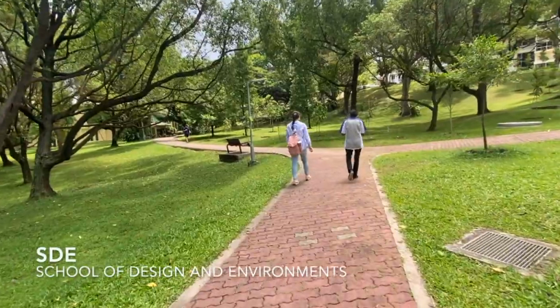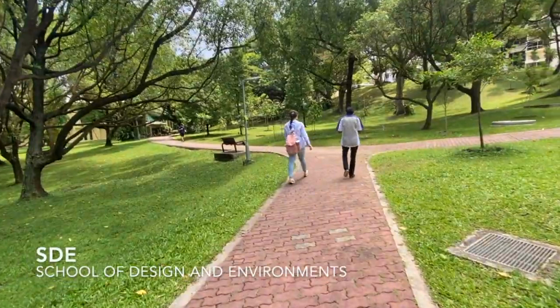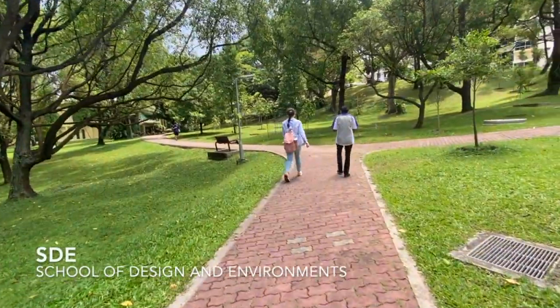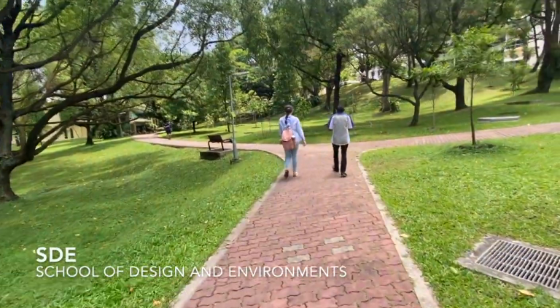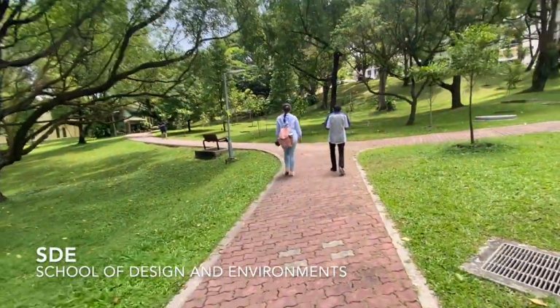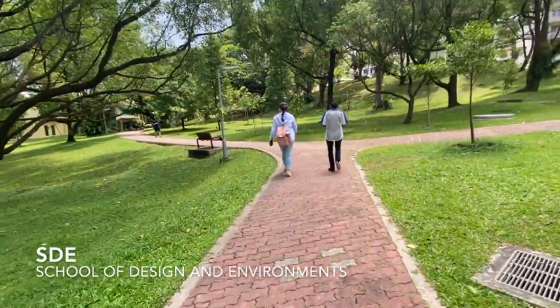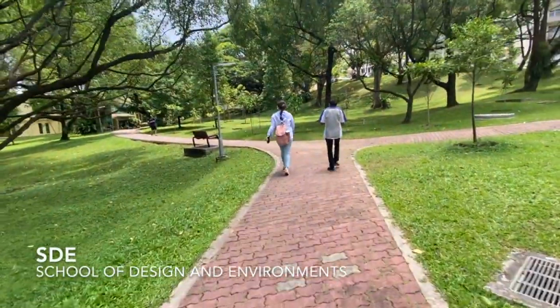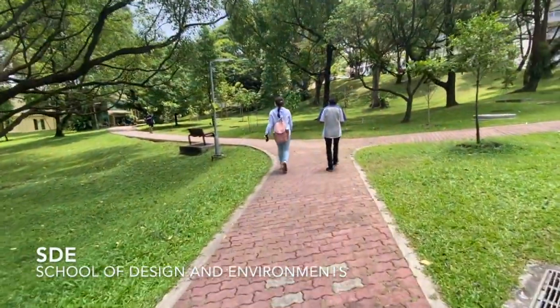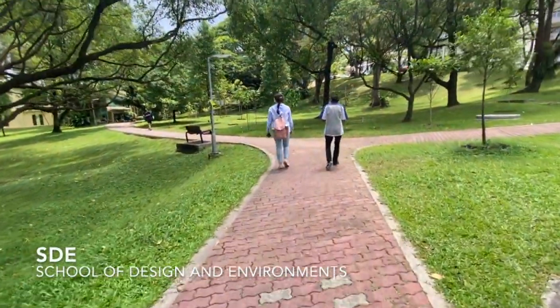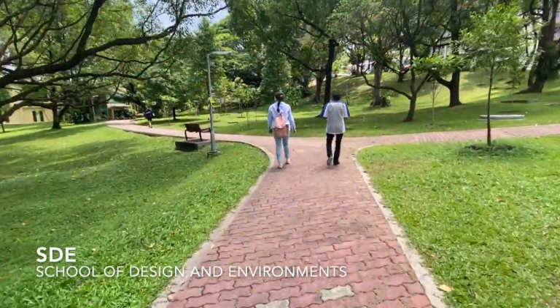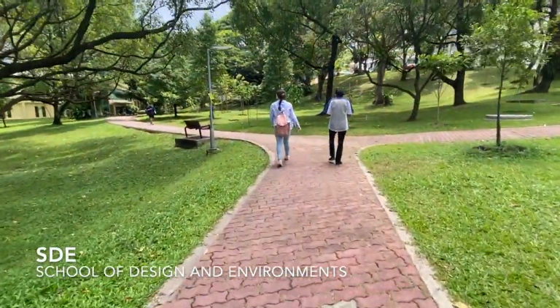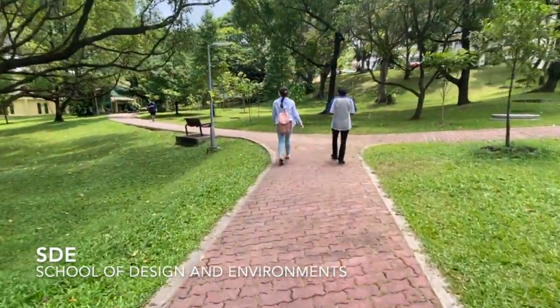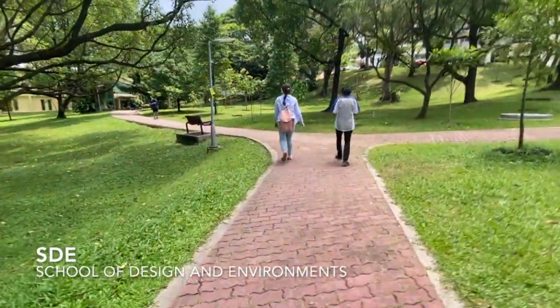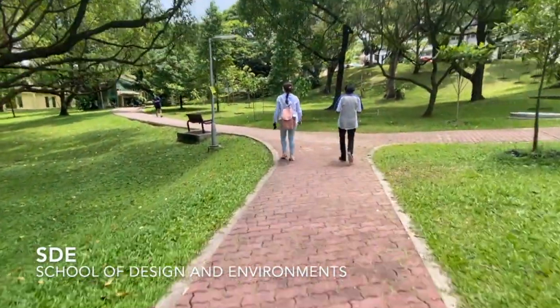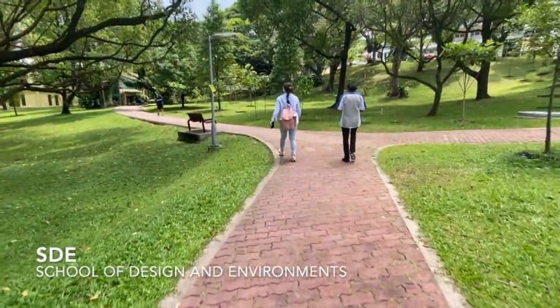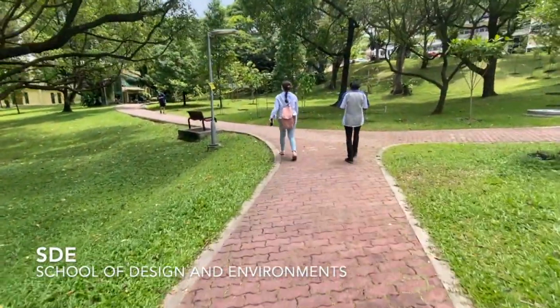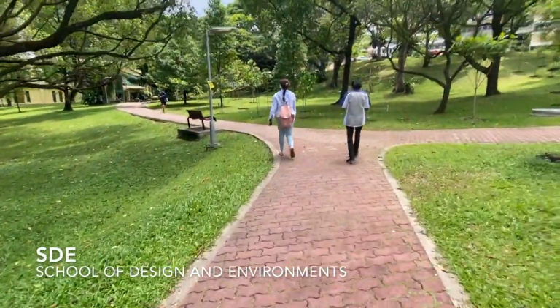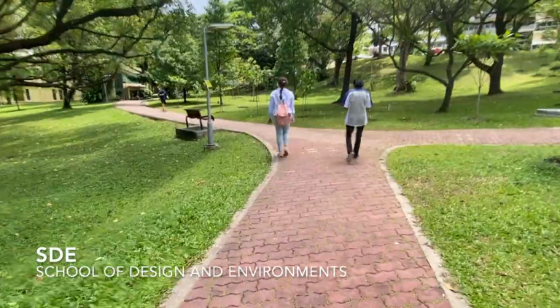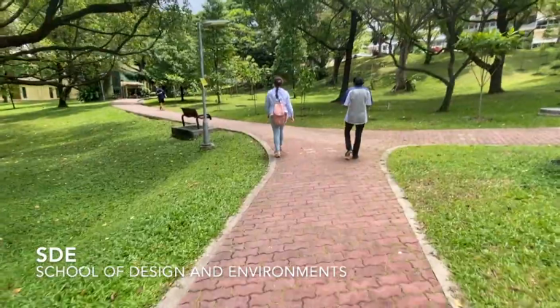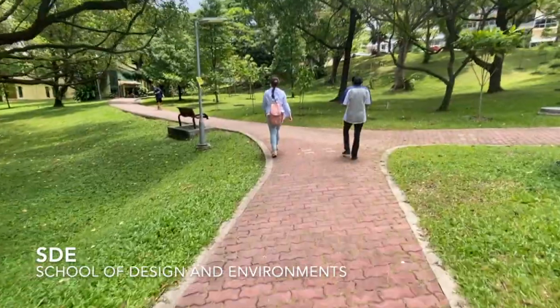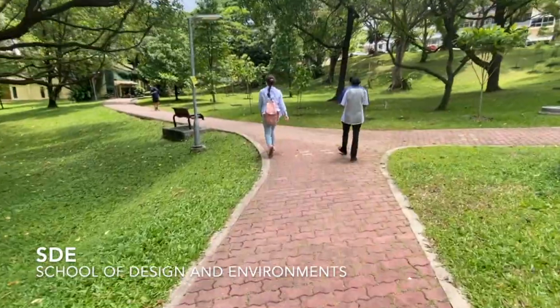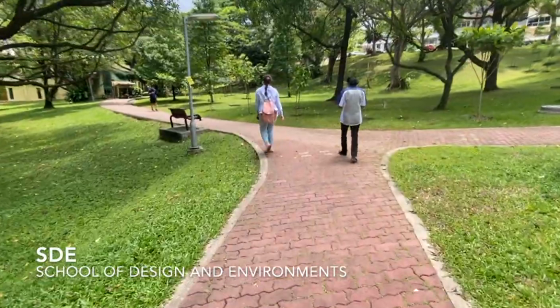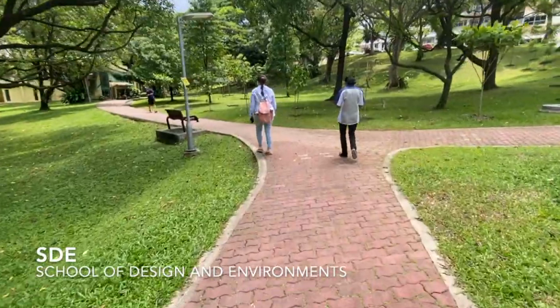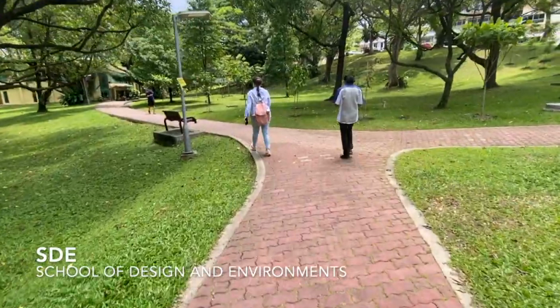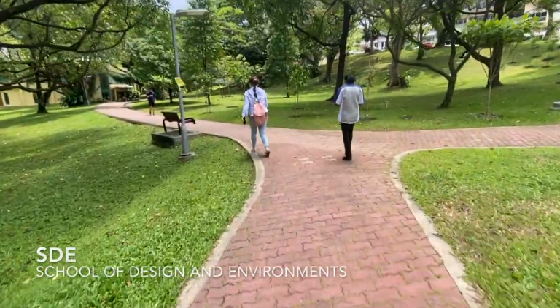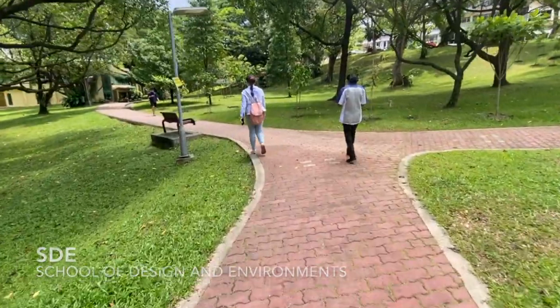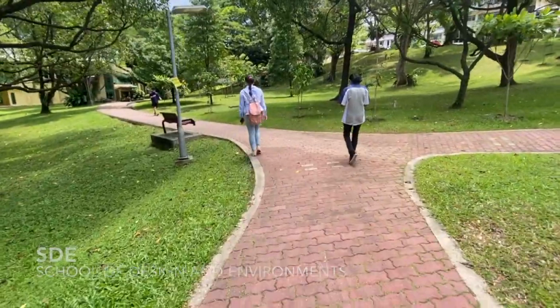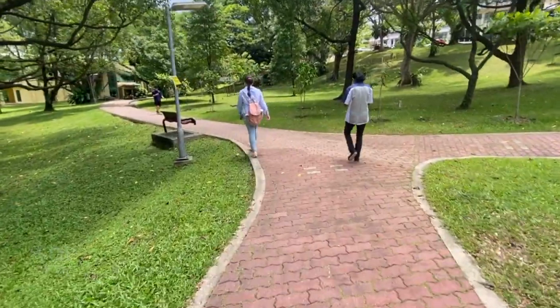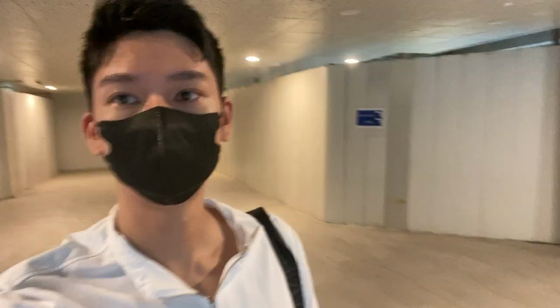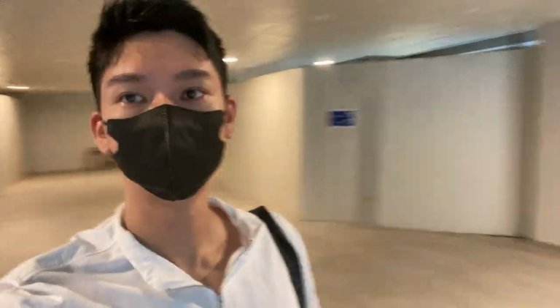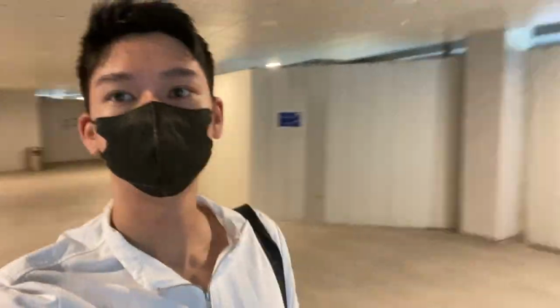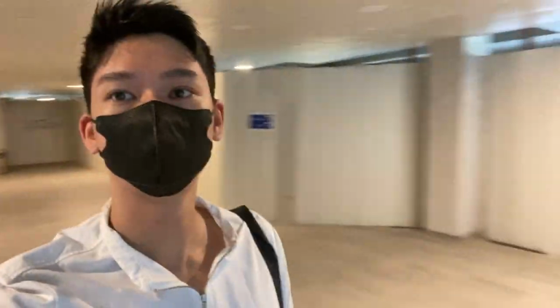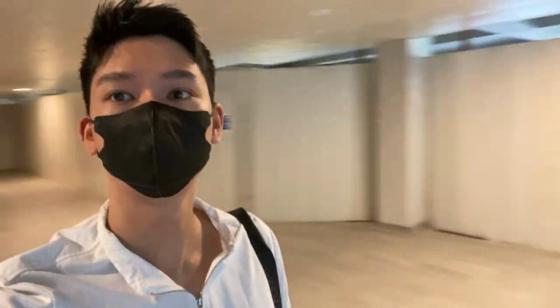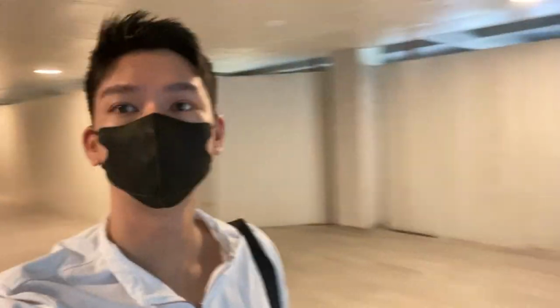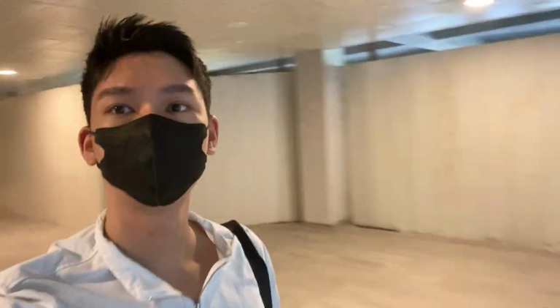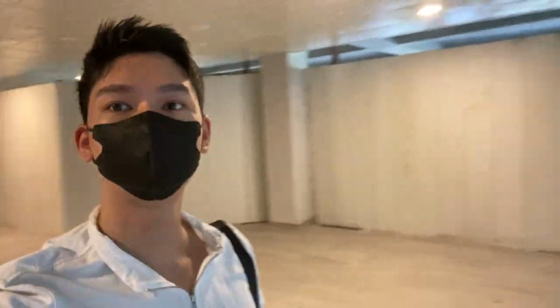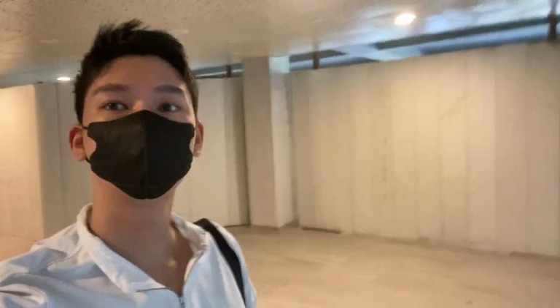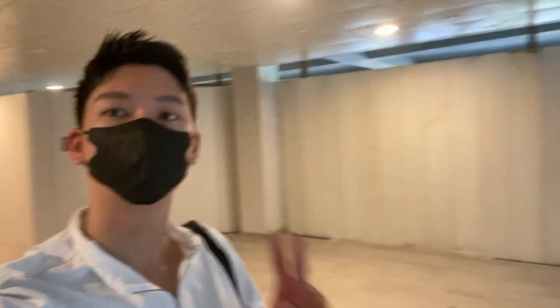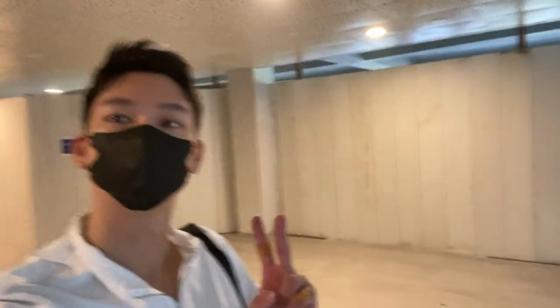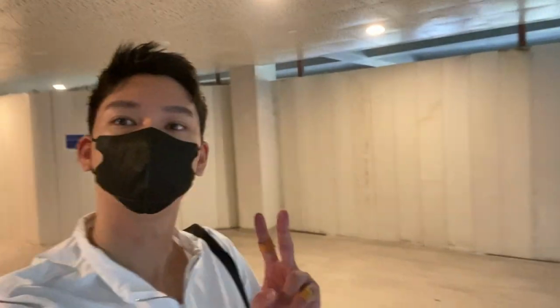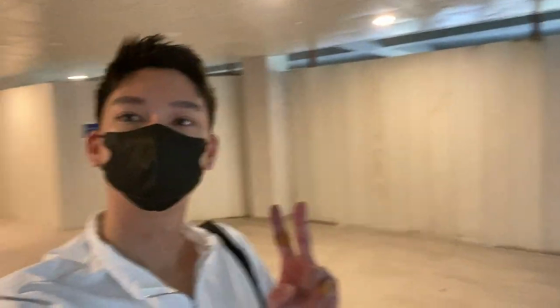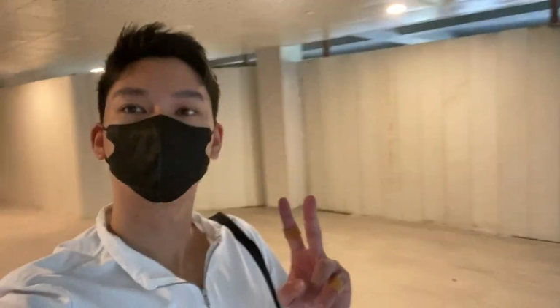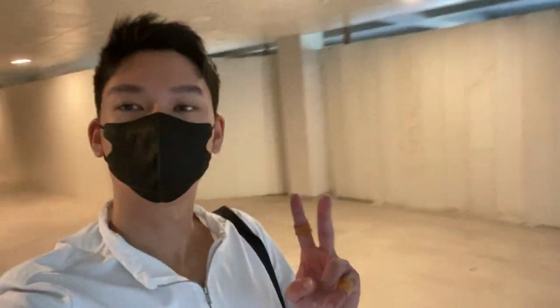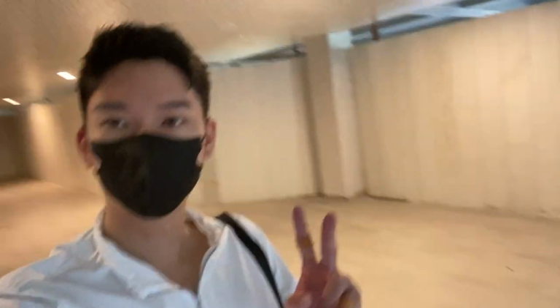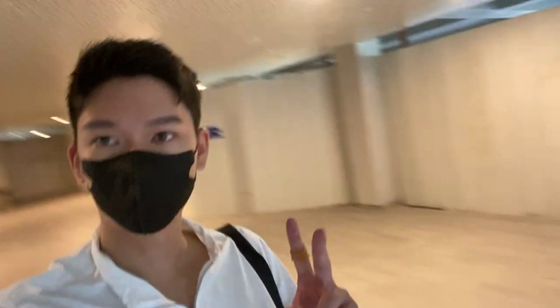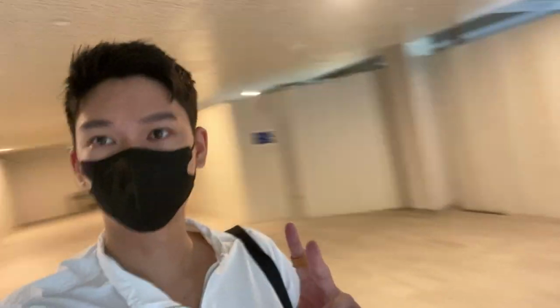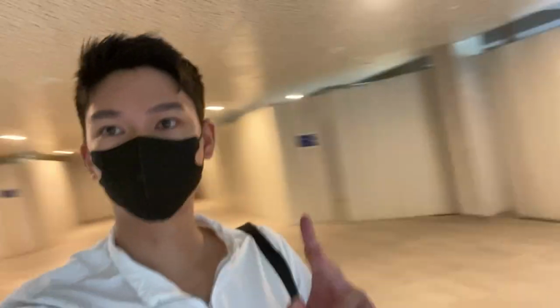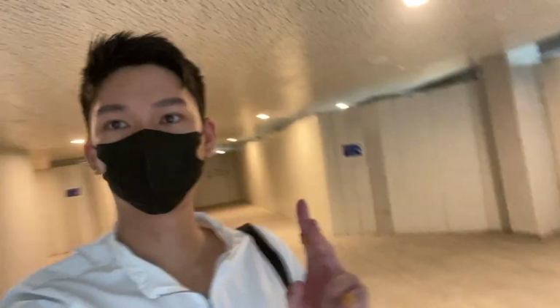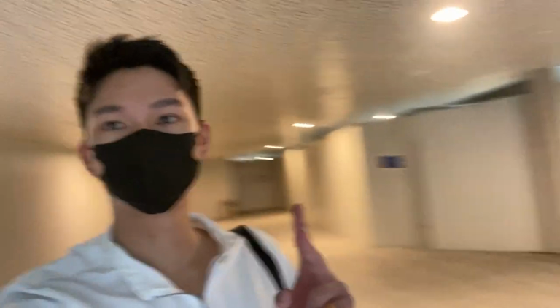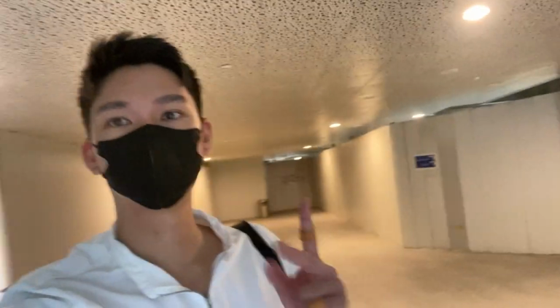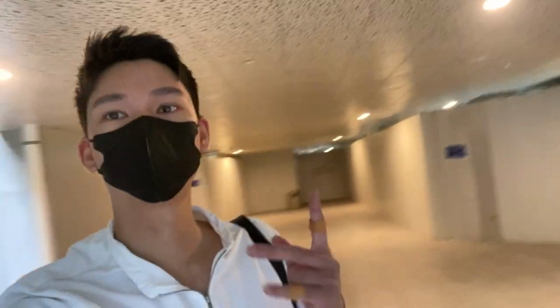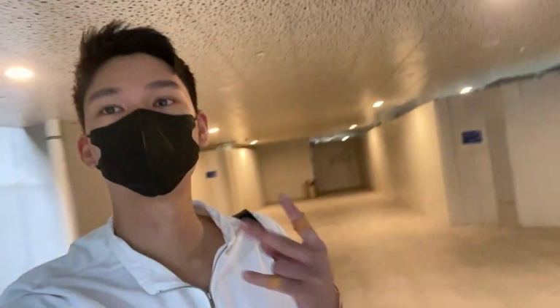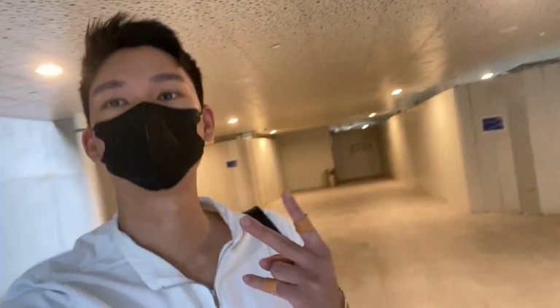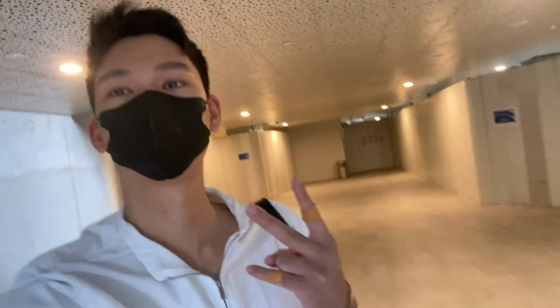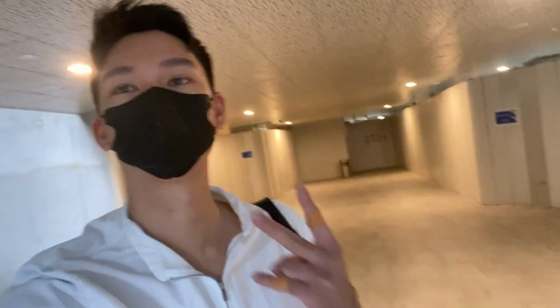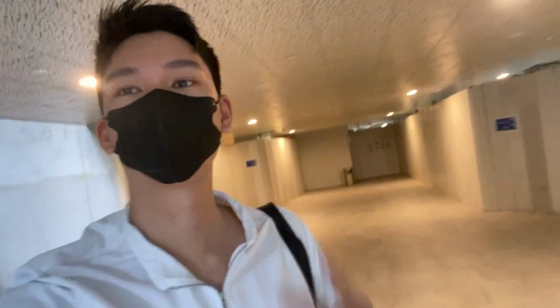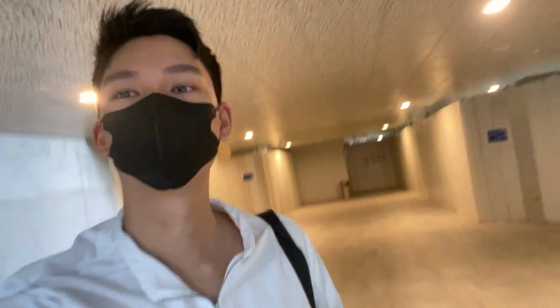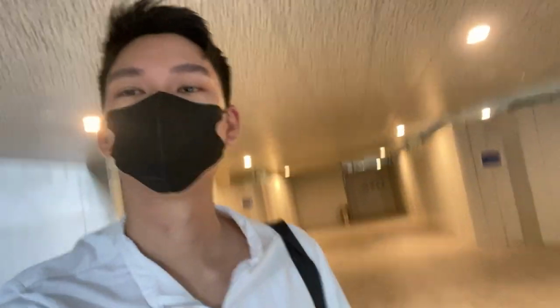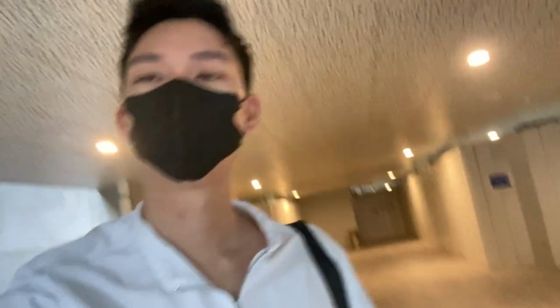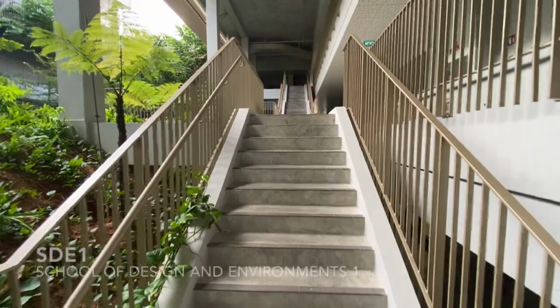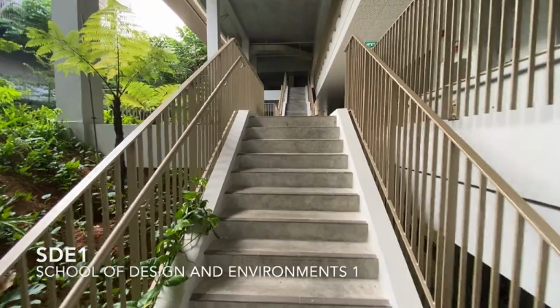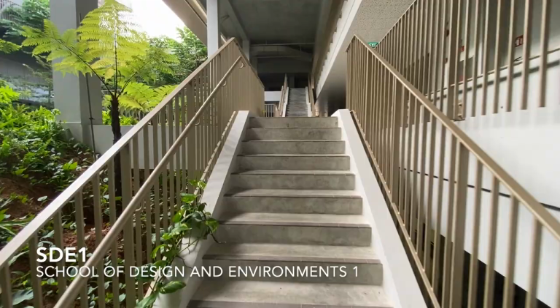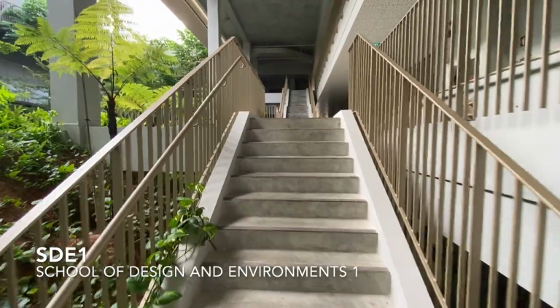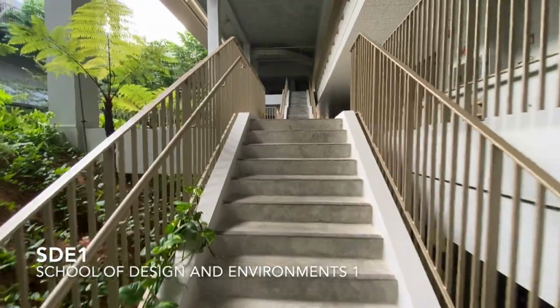I normally take the shuttle bus that stops at Central Library, which is directly next to the School of Design and Environments, and then just walk over from here.